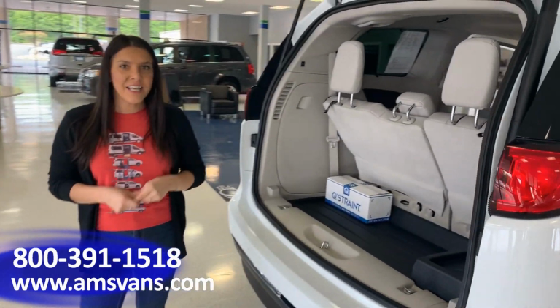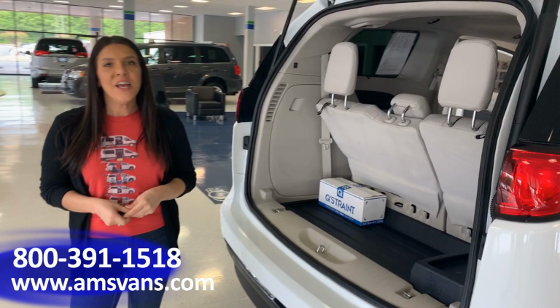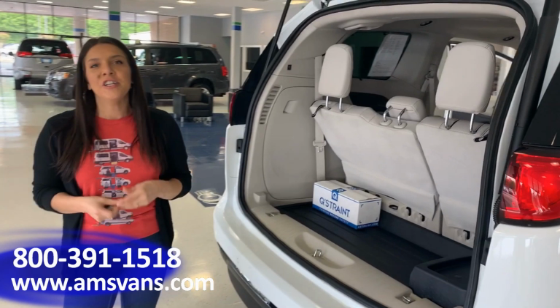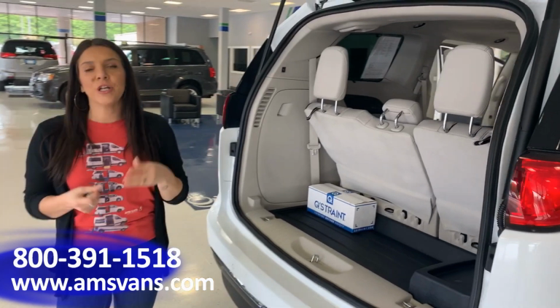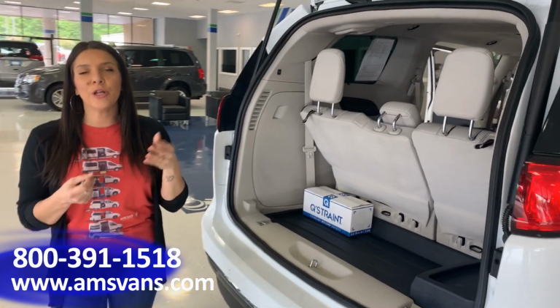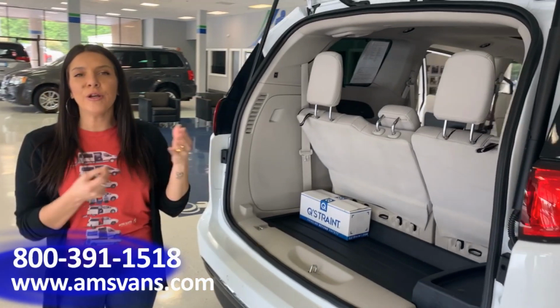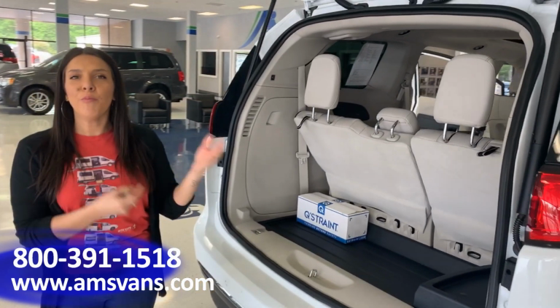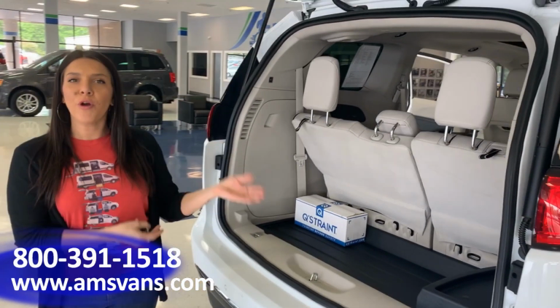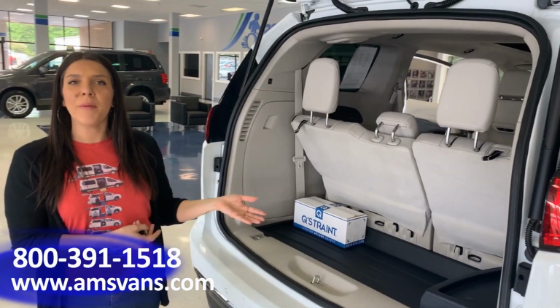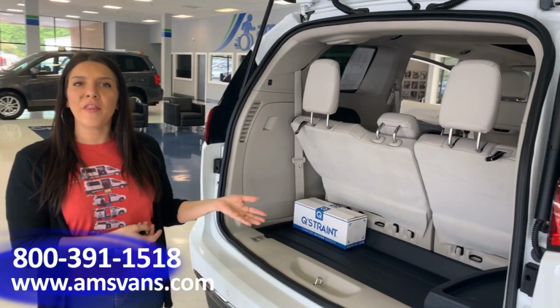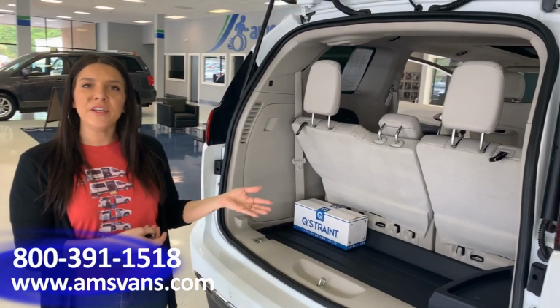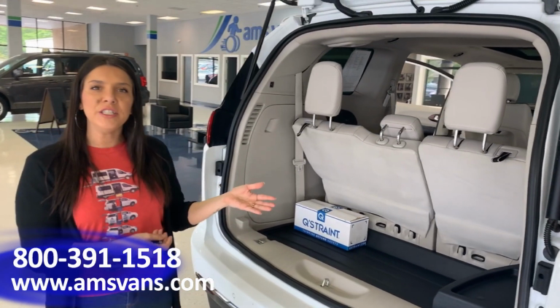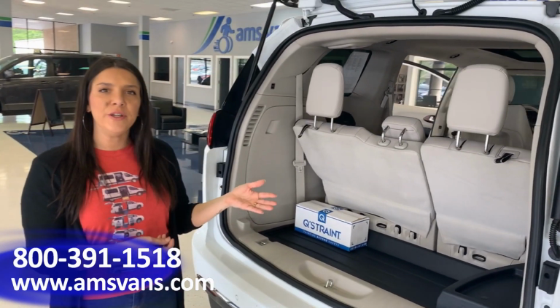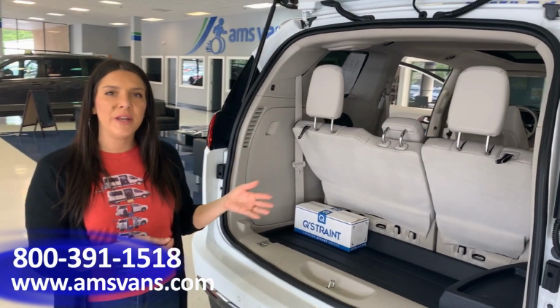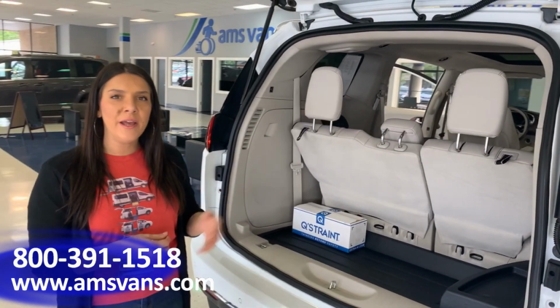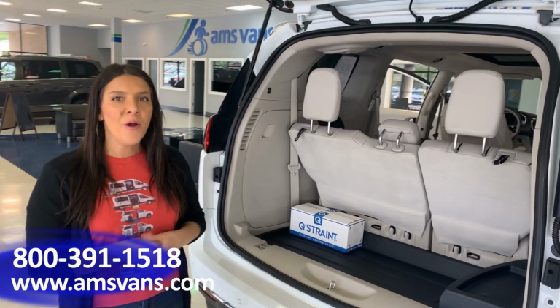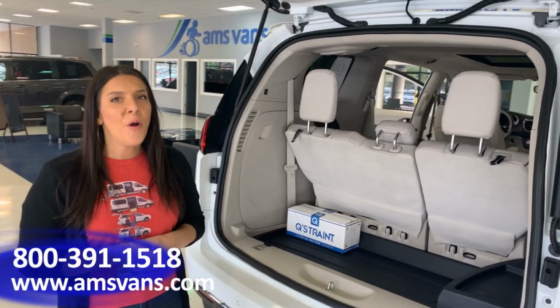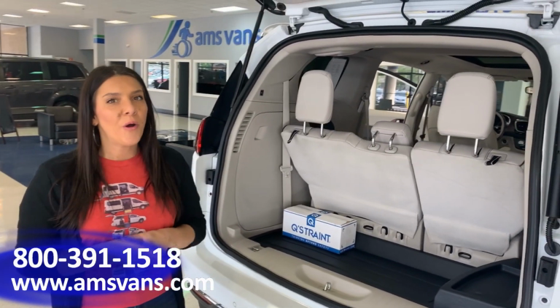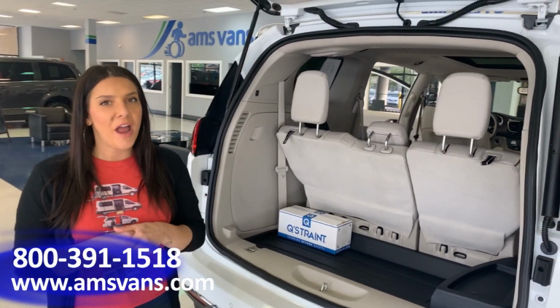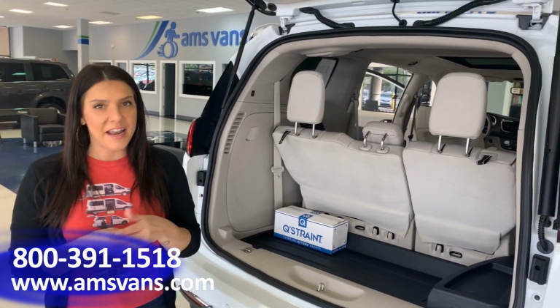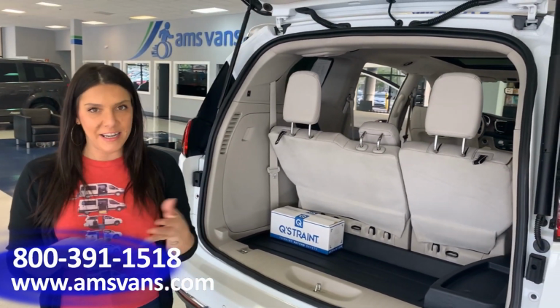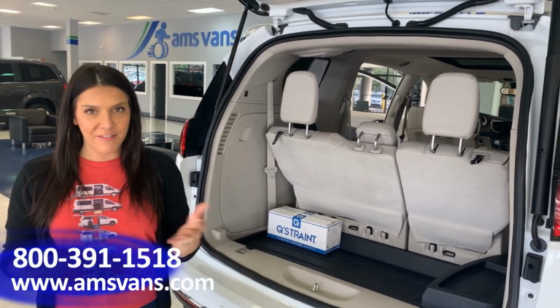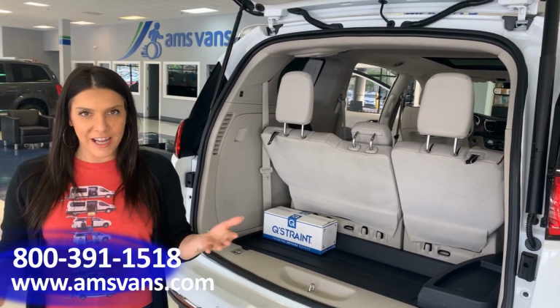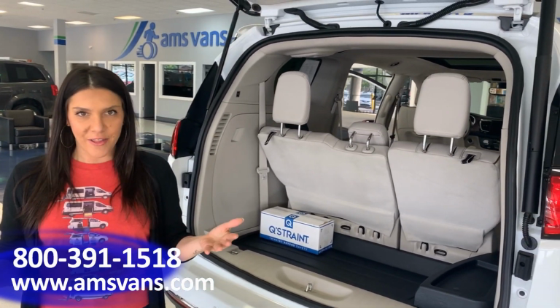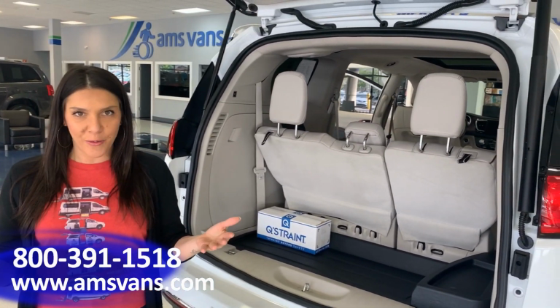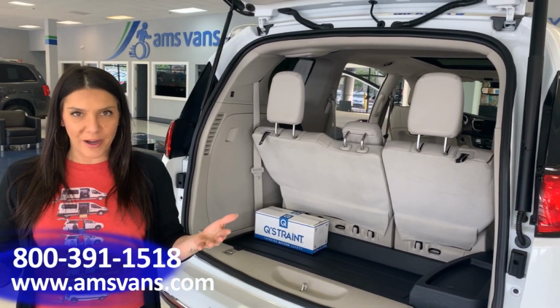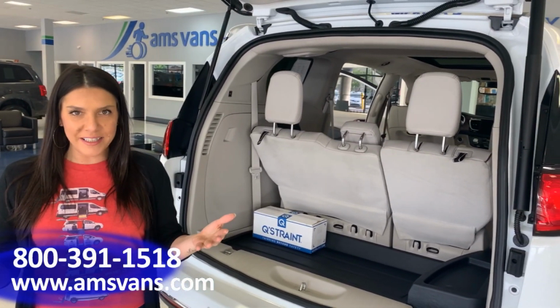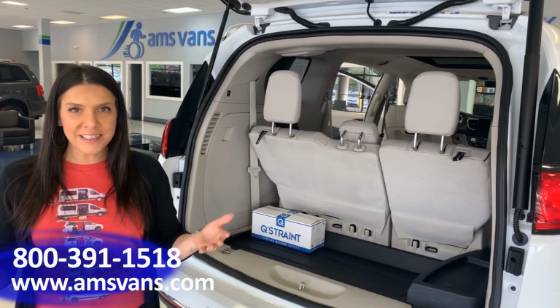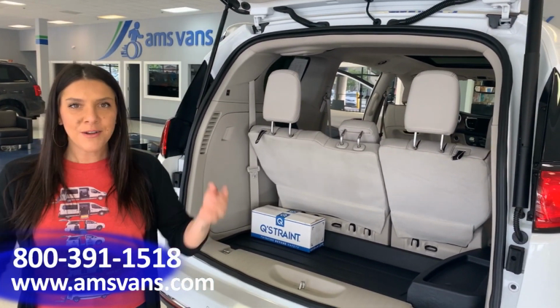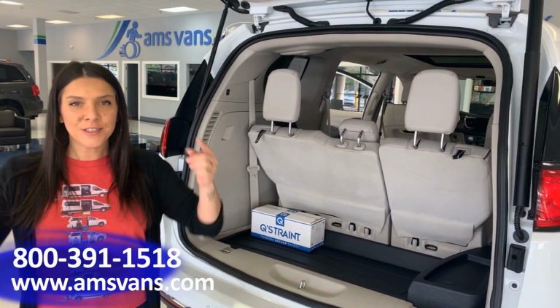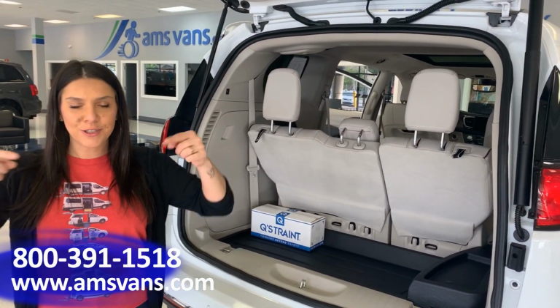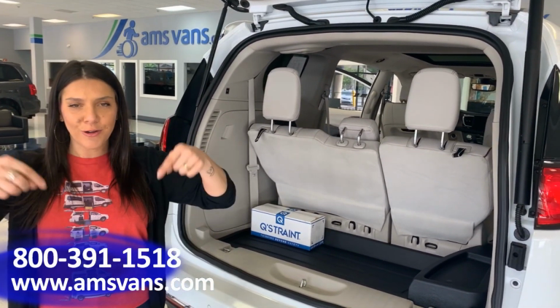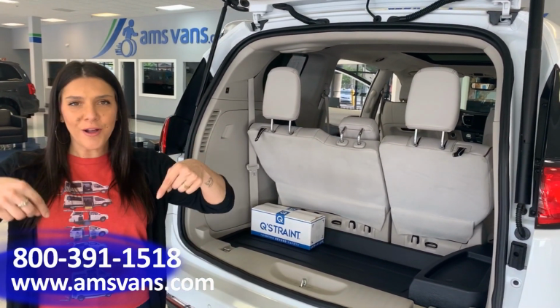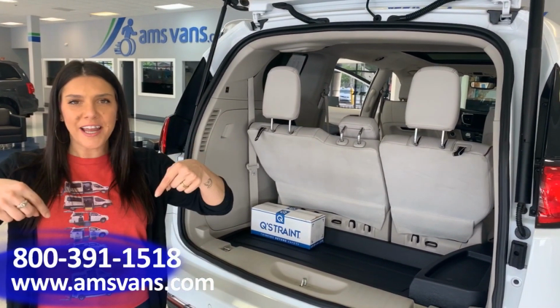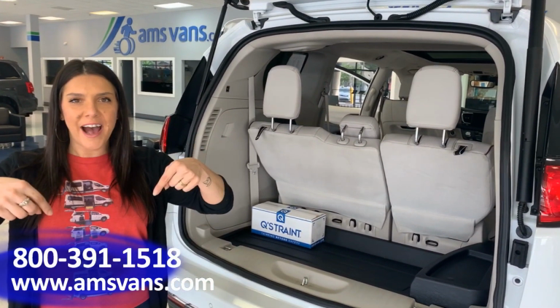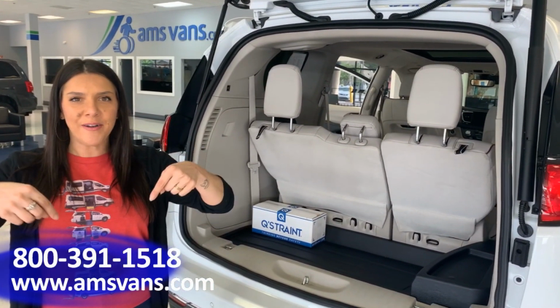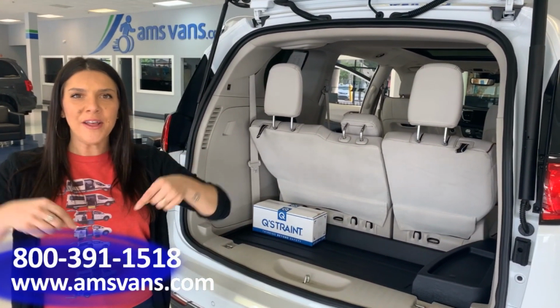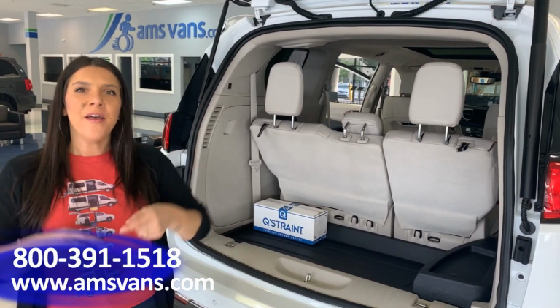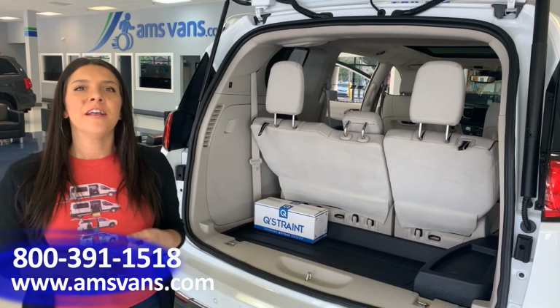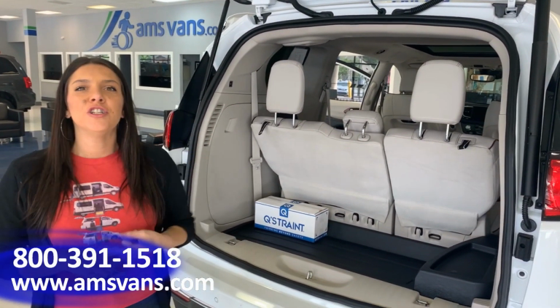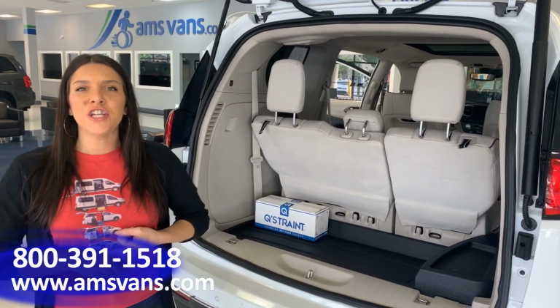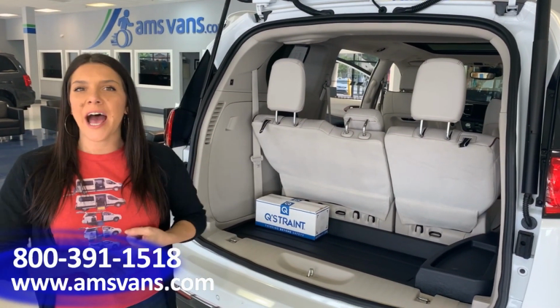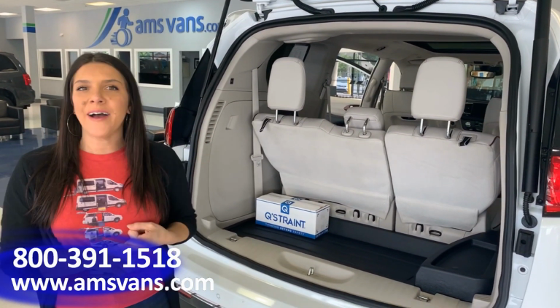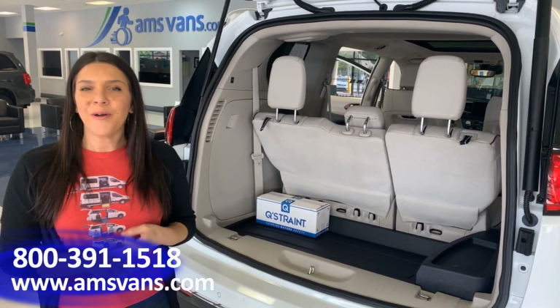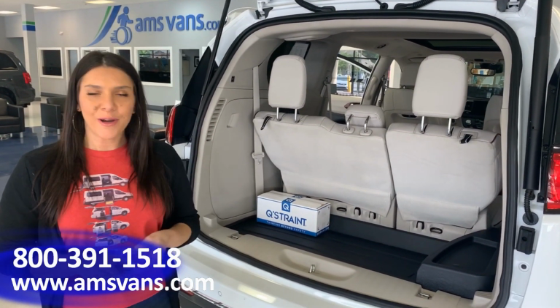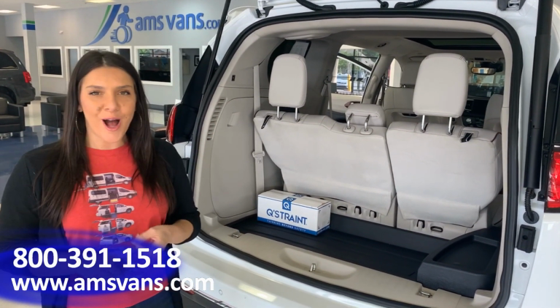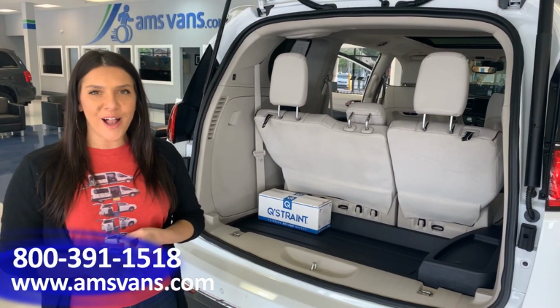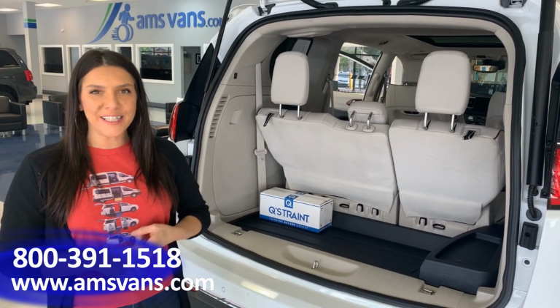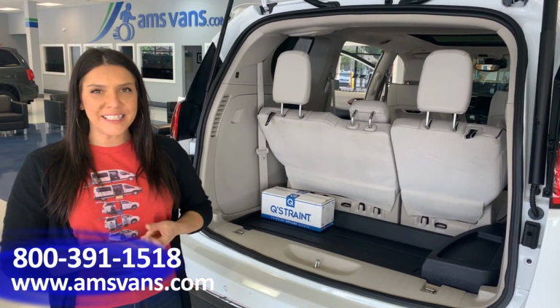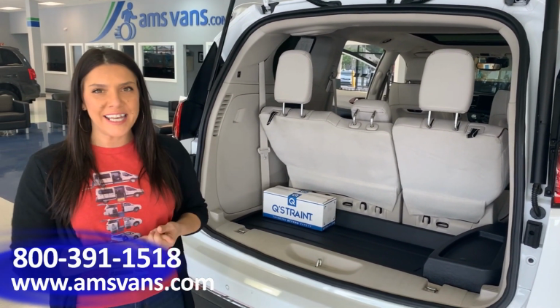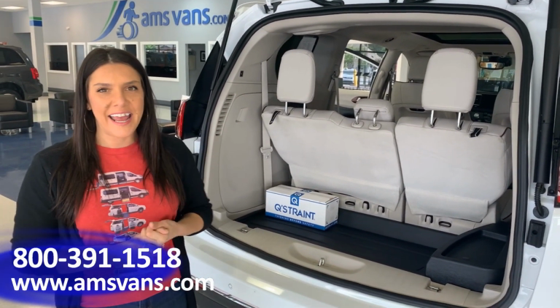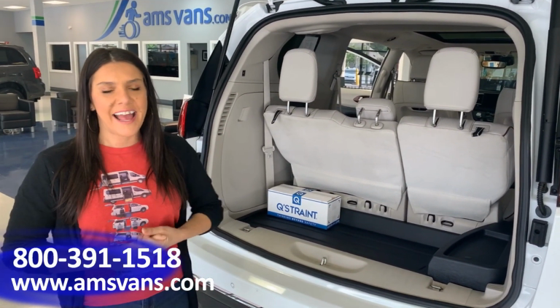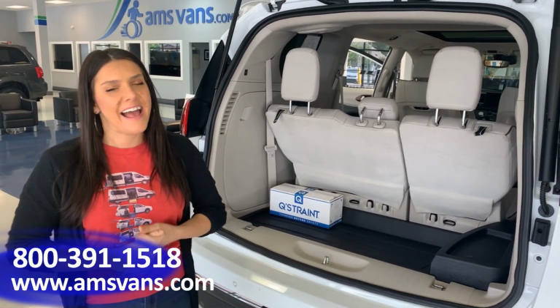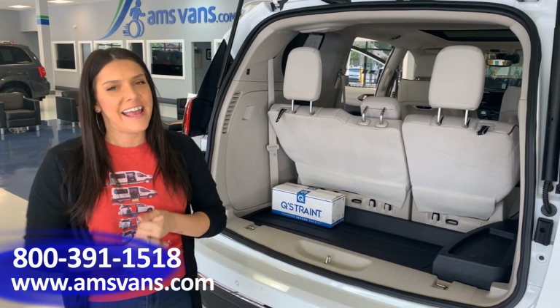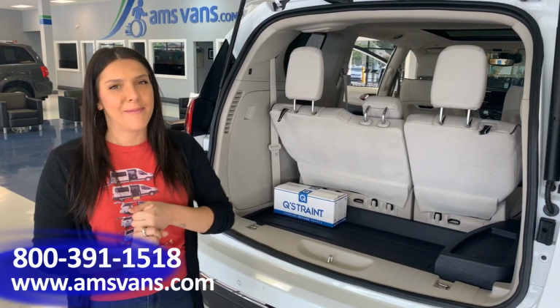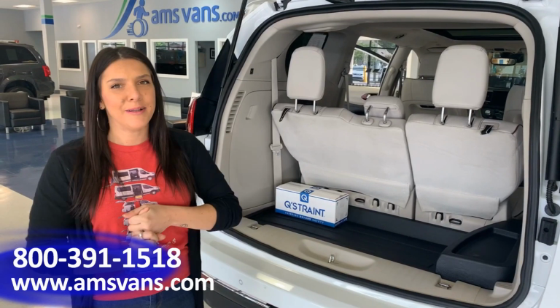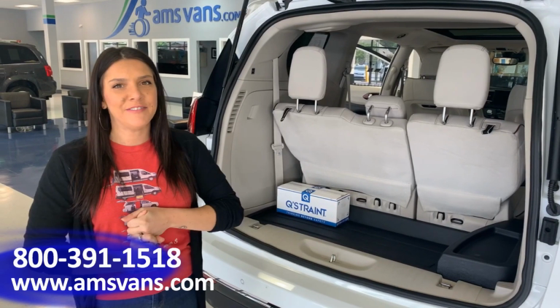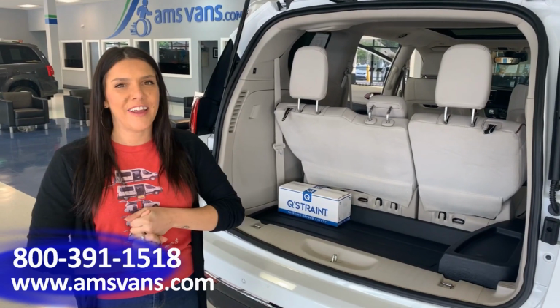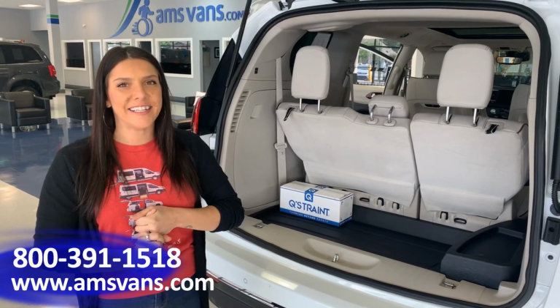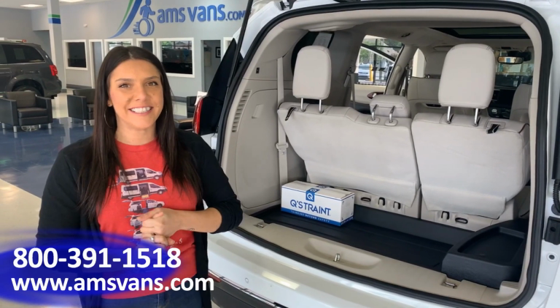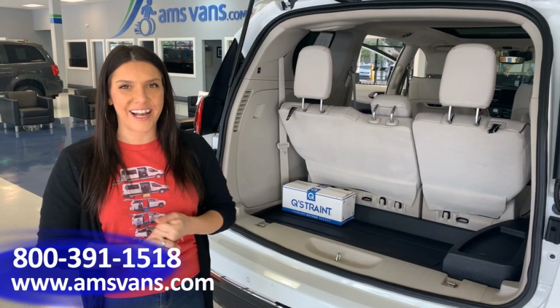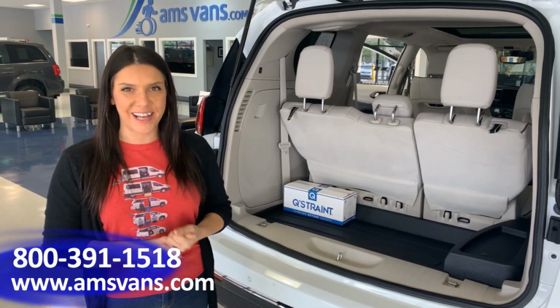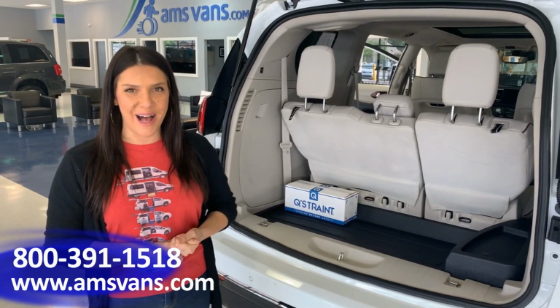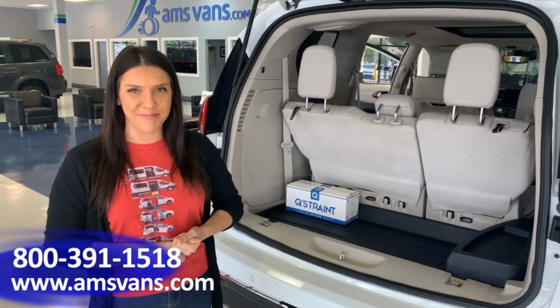To learn more about this unit or any of the other ones, scroll down, chat, or call us today at amsvans.com.